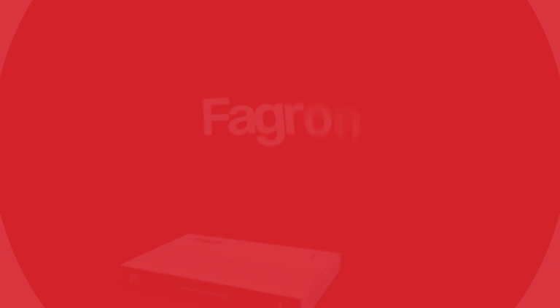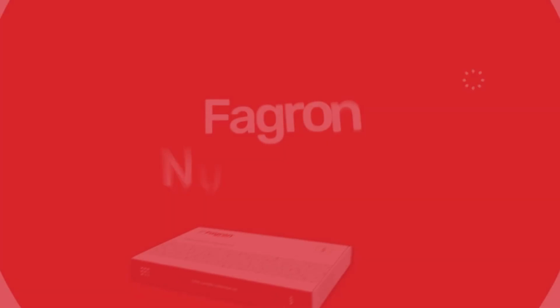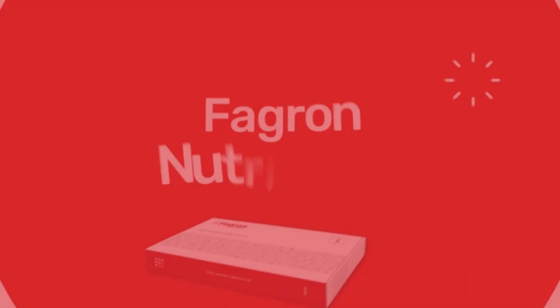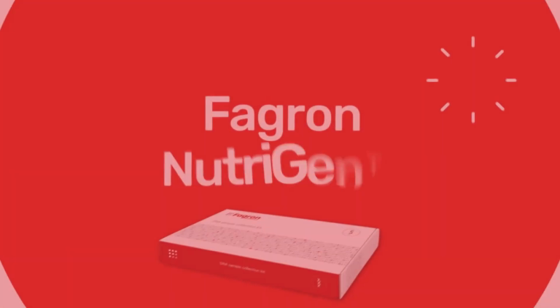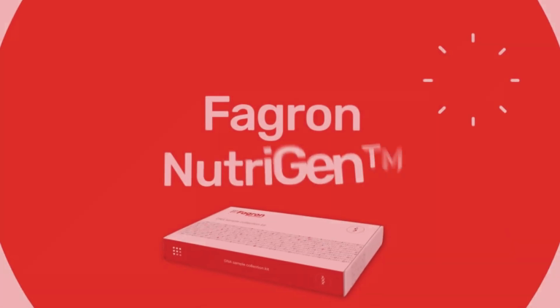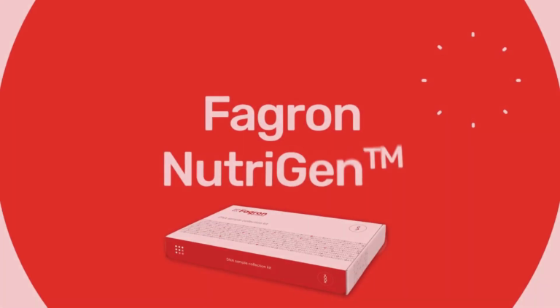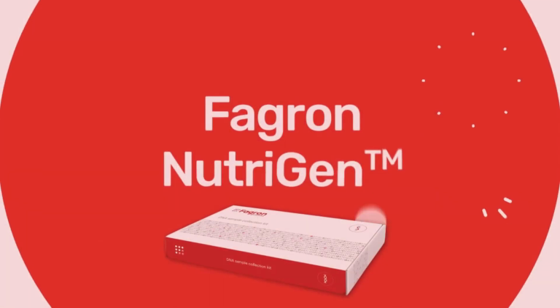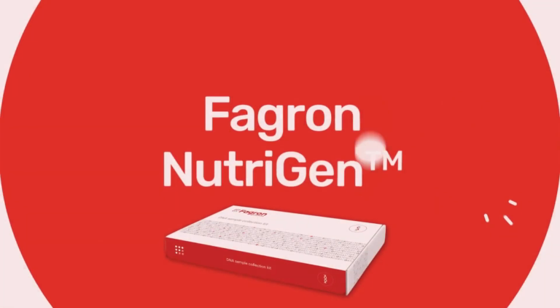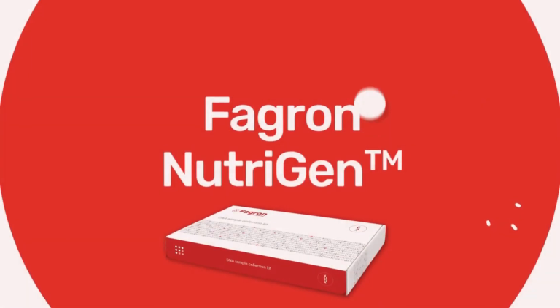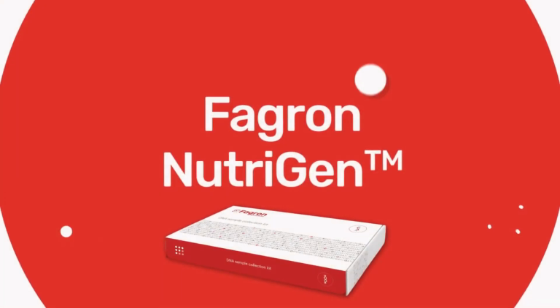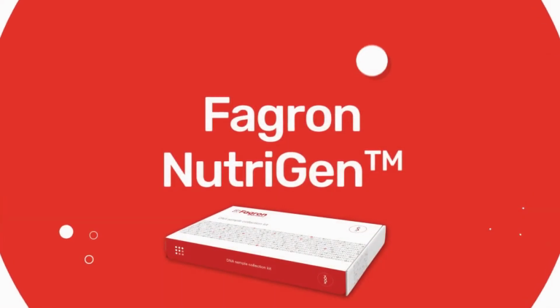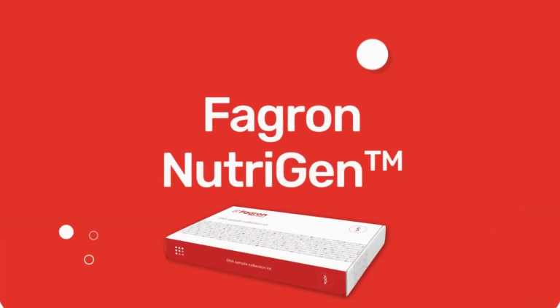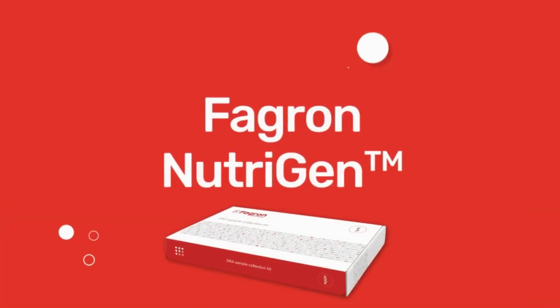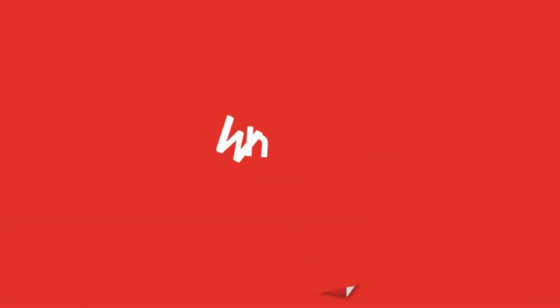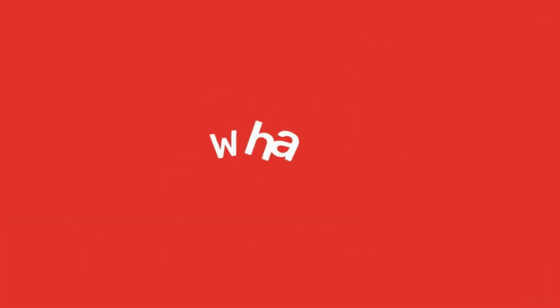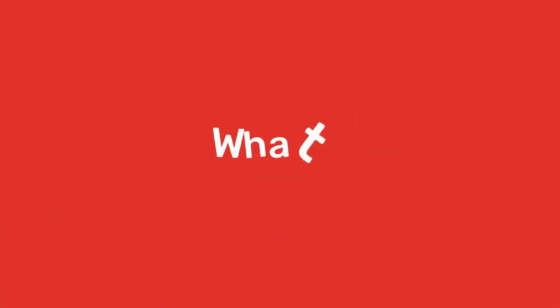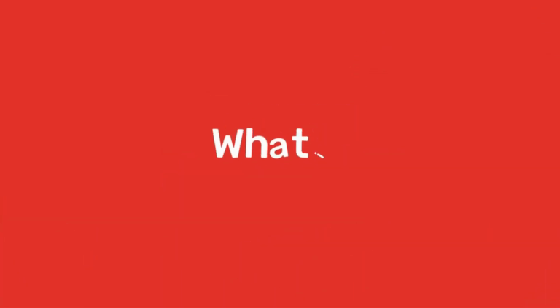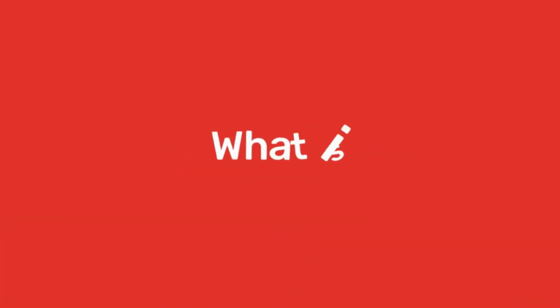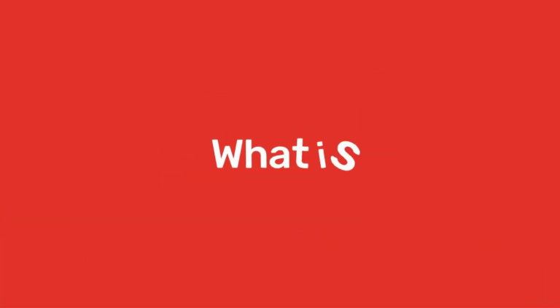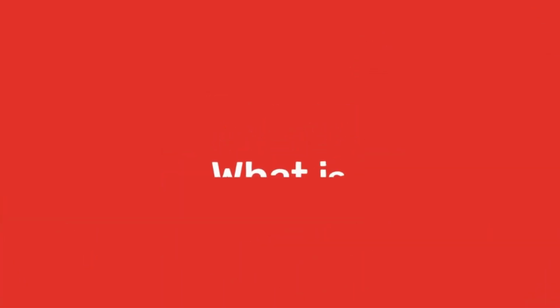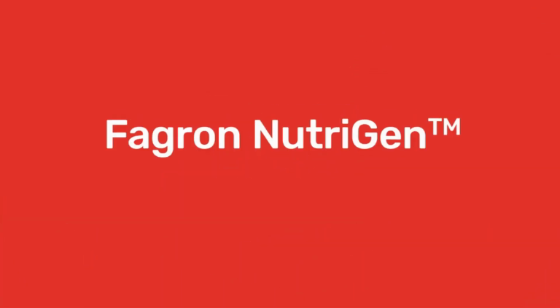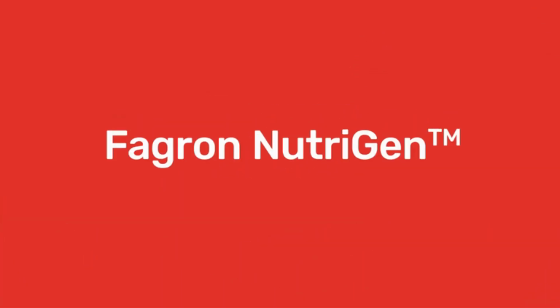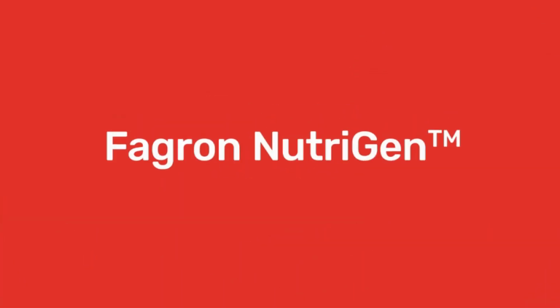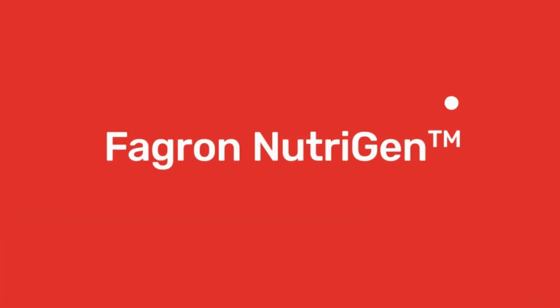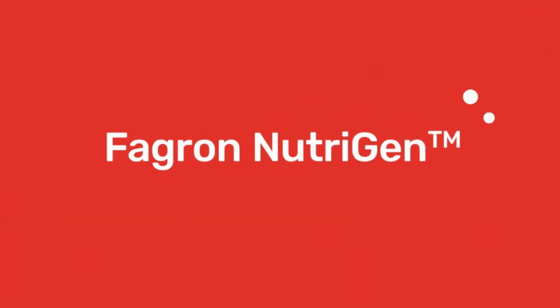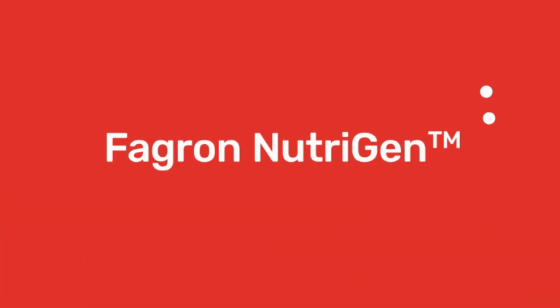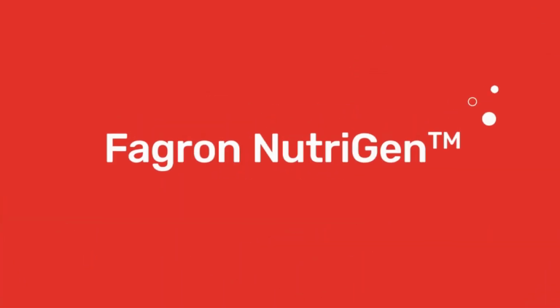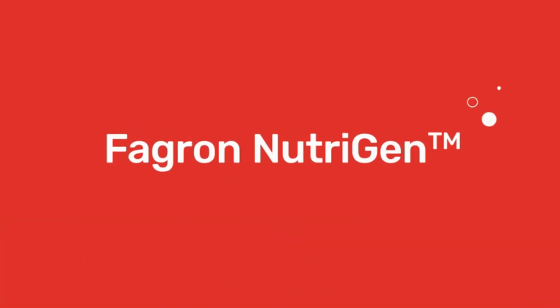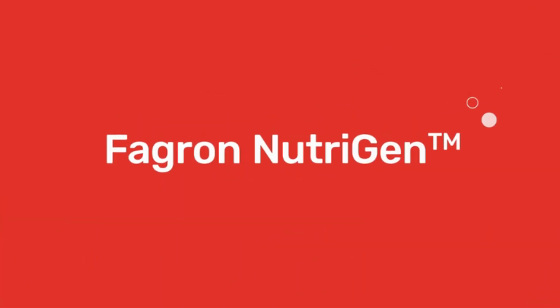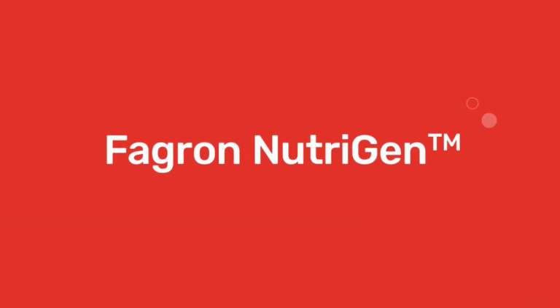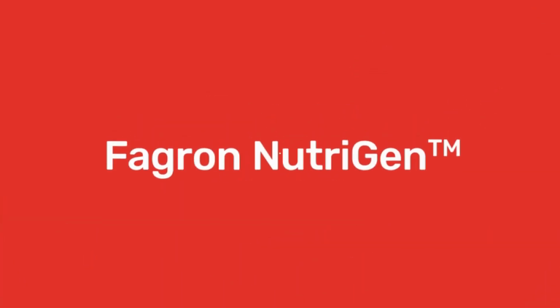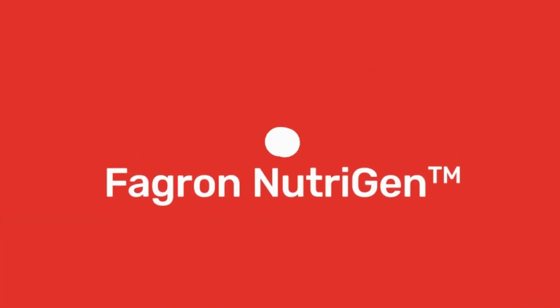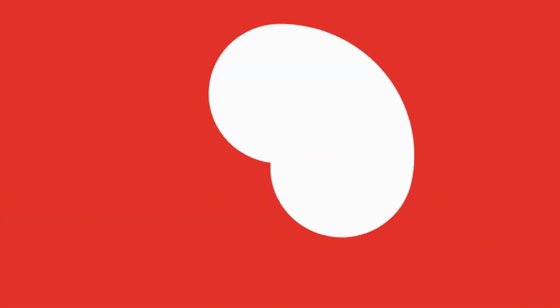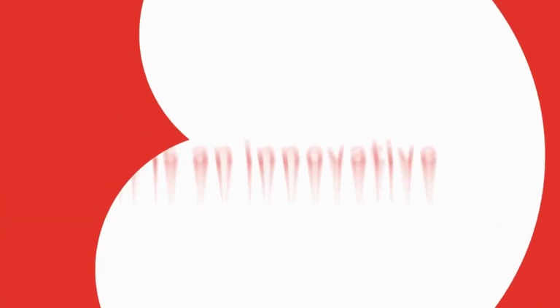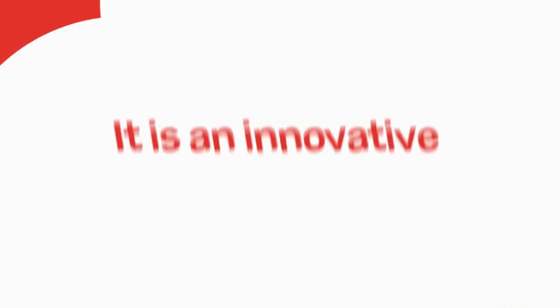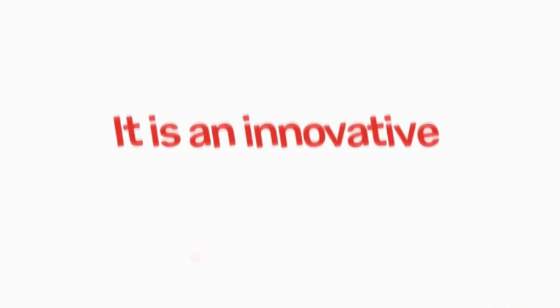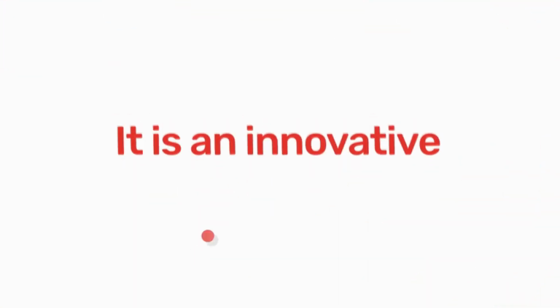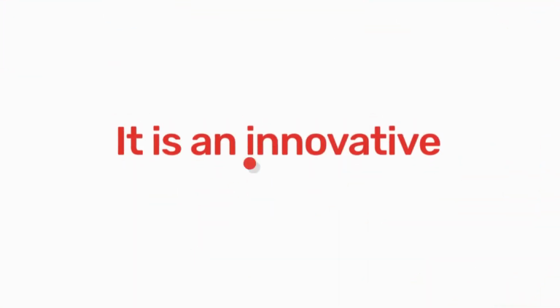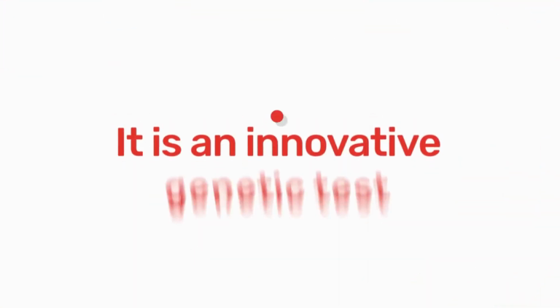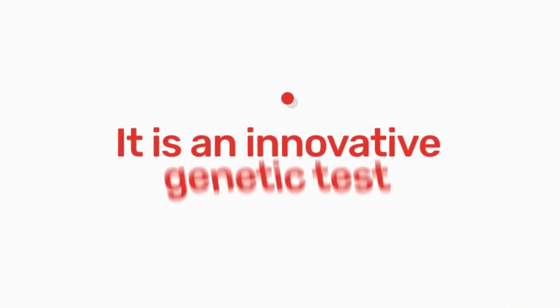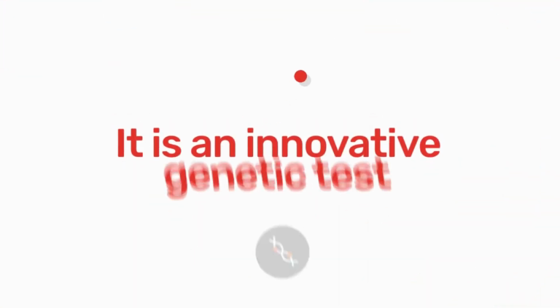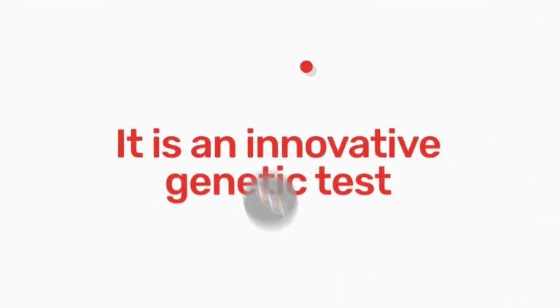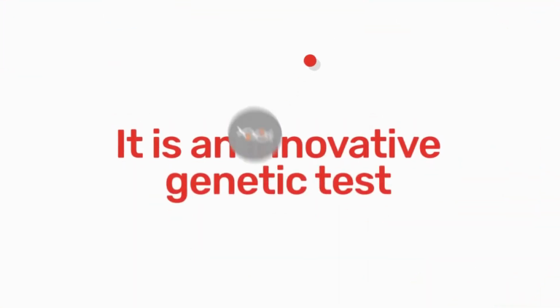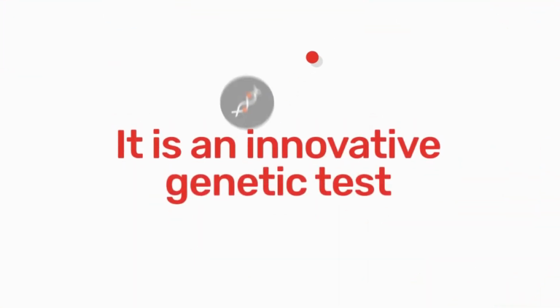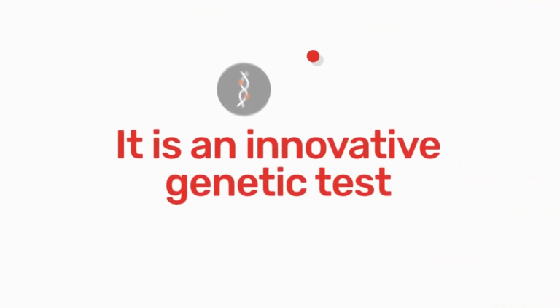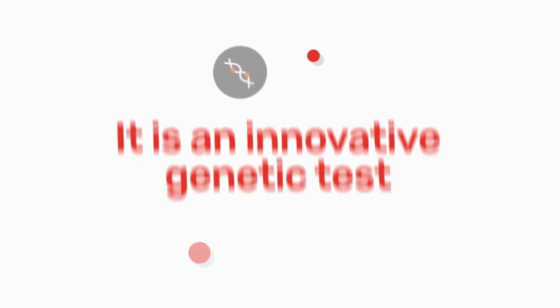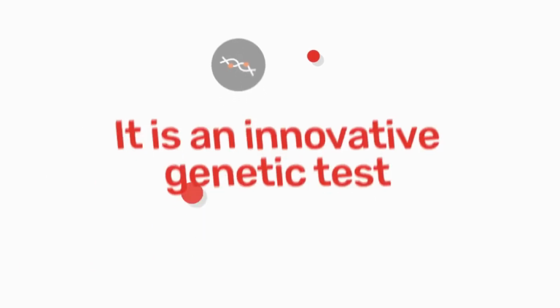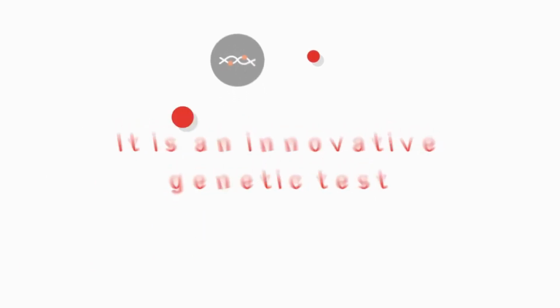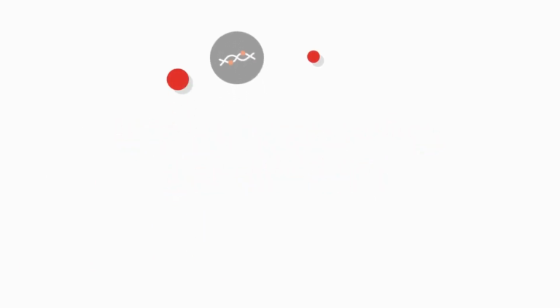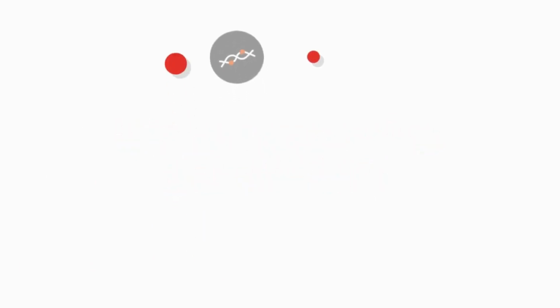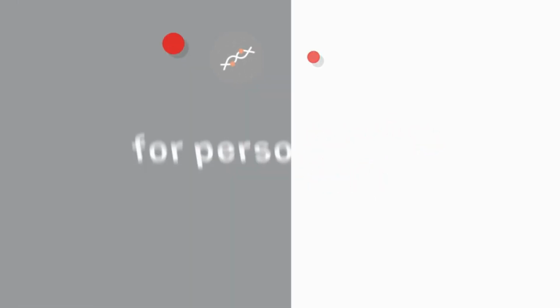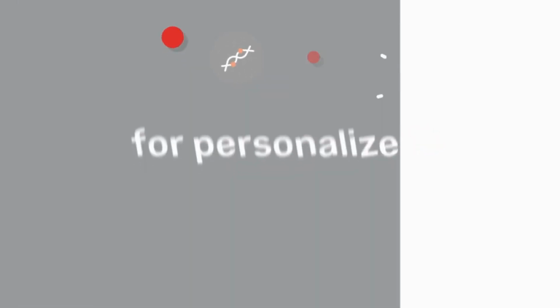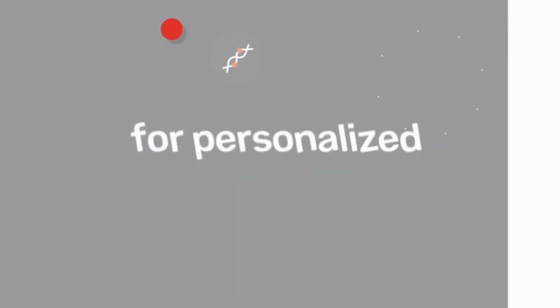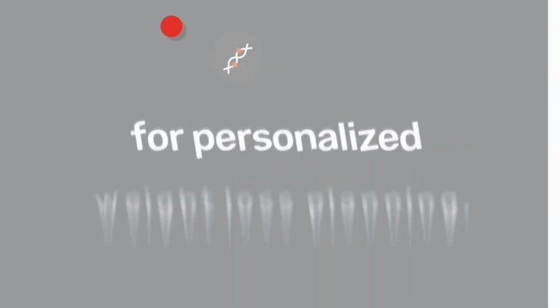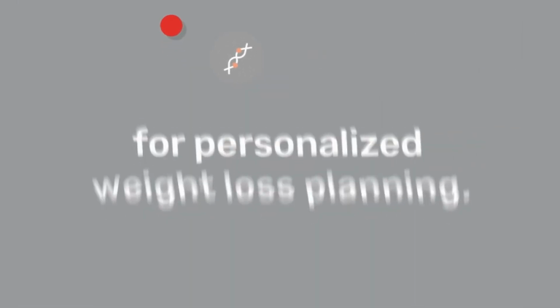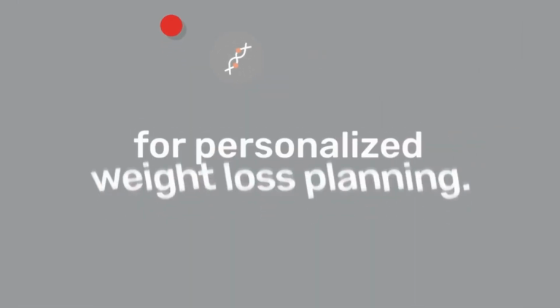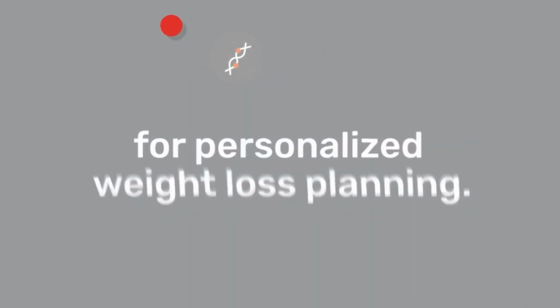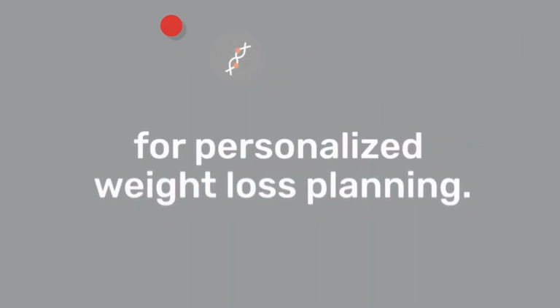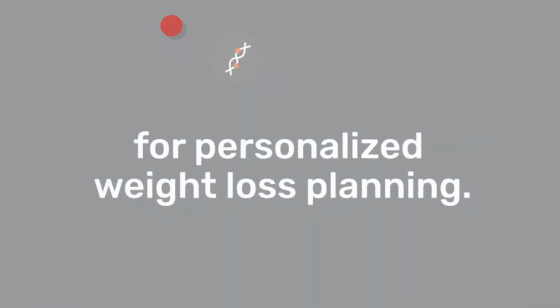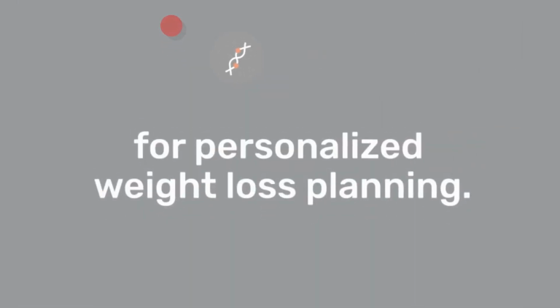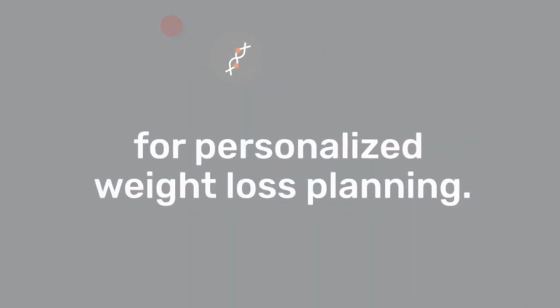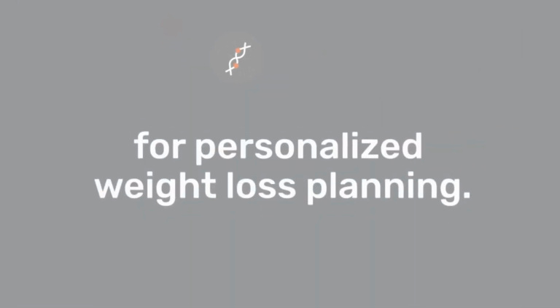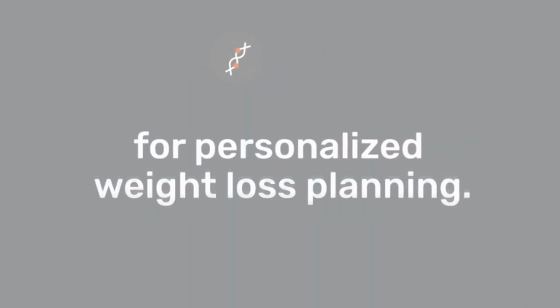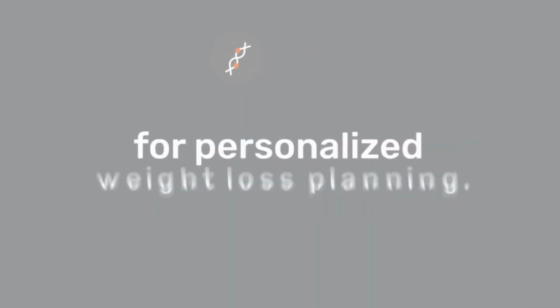Fagrin Nutrigen. What is Fagrin Nutrigen? It is an innovative genetic test for personalized weight loss planning.